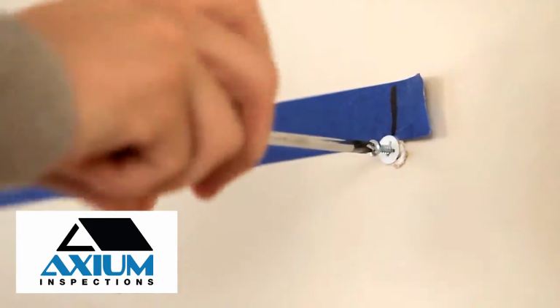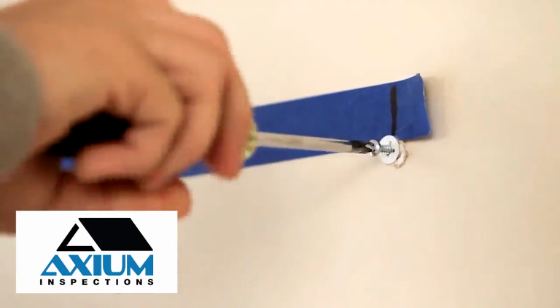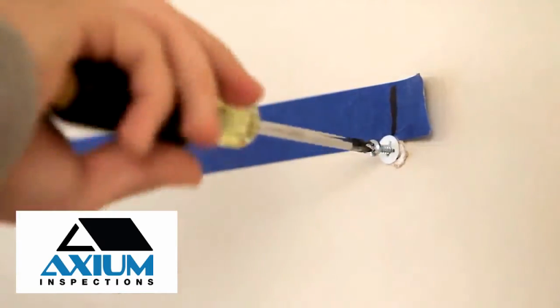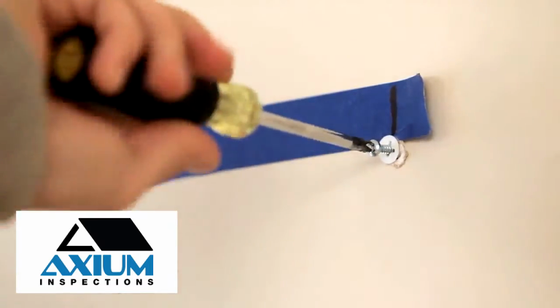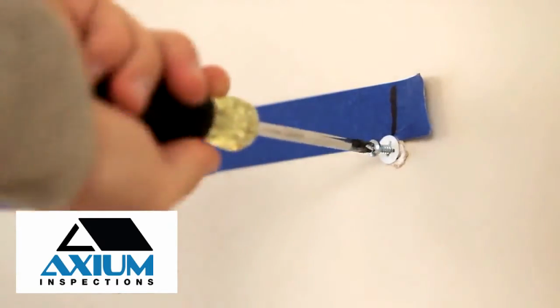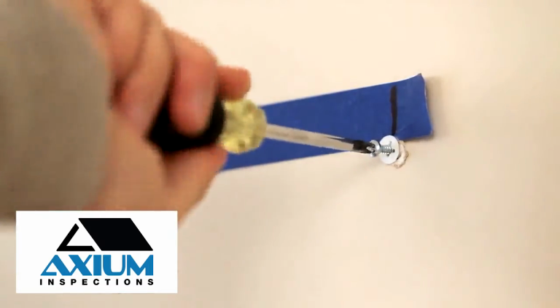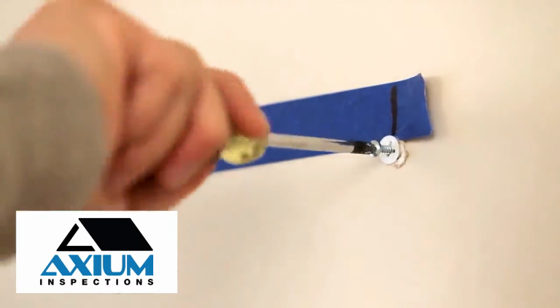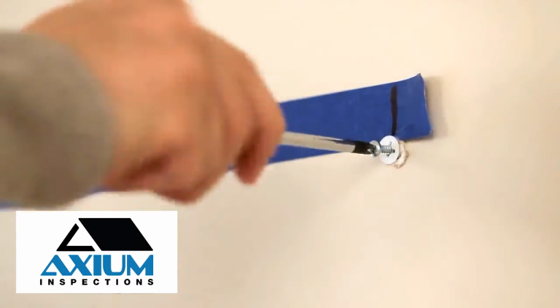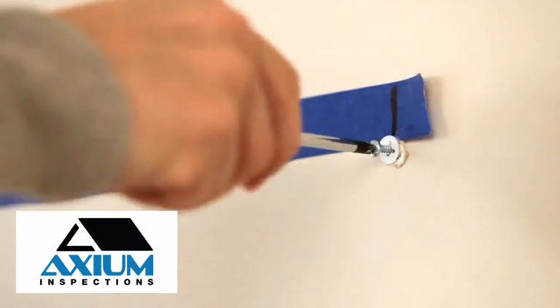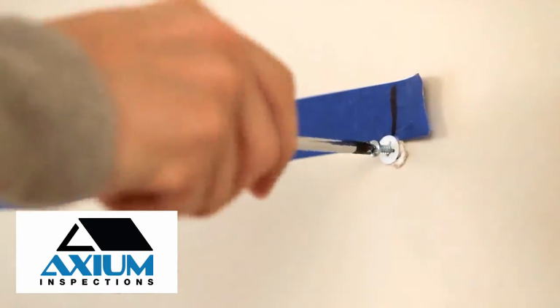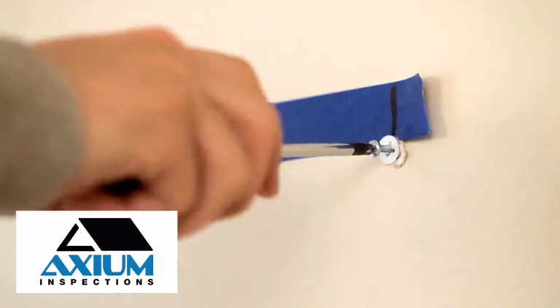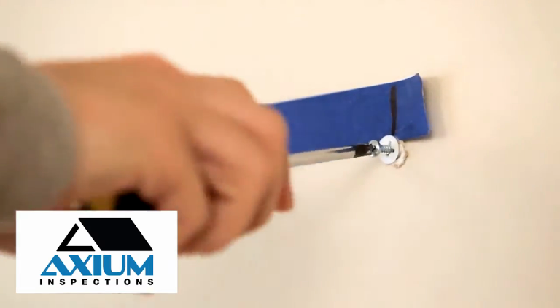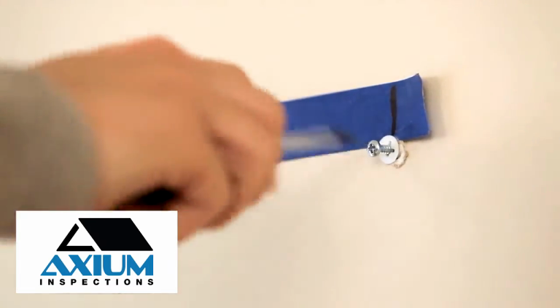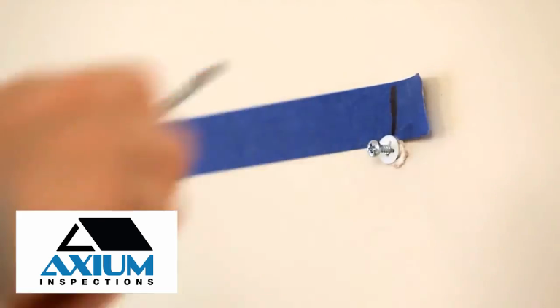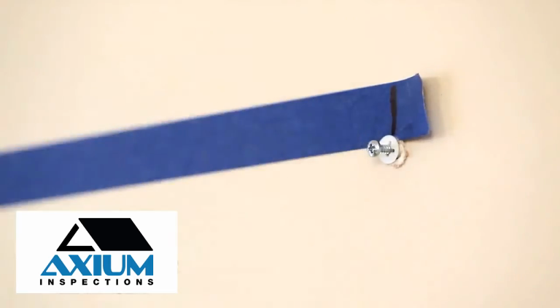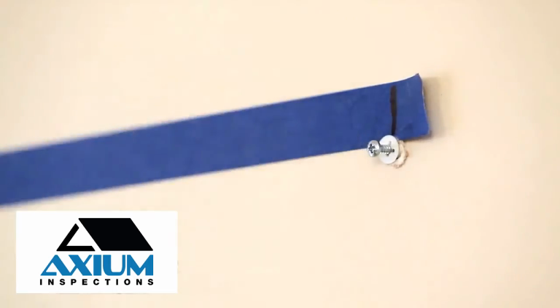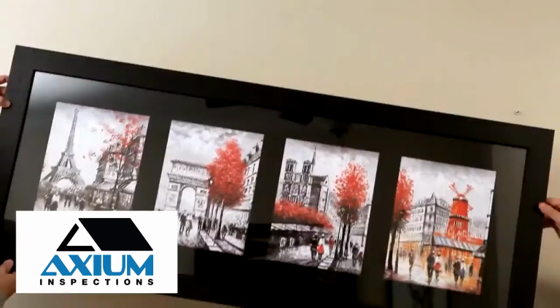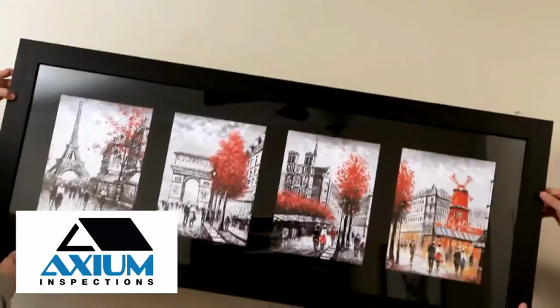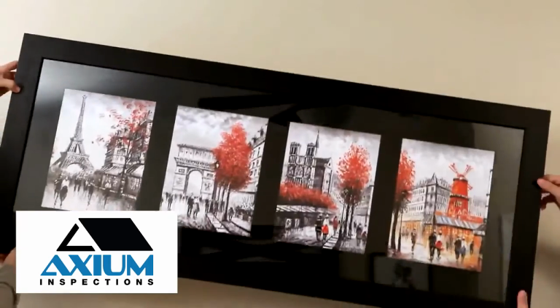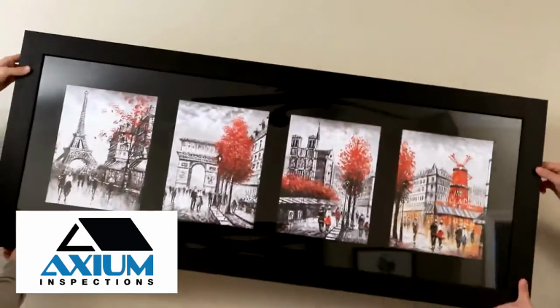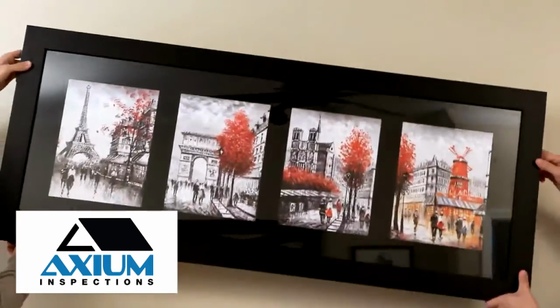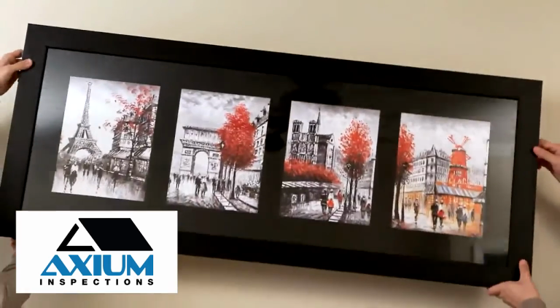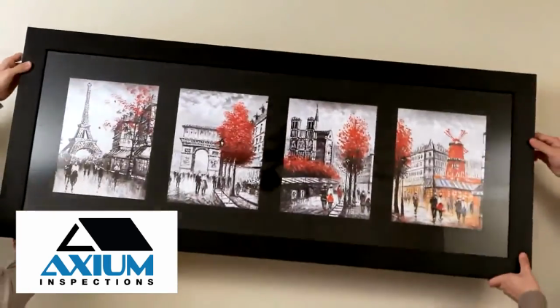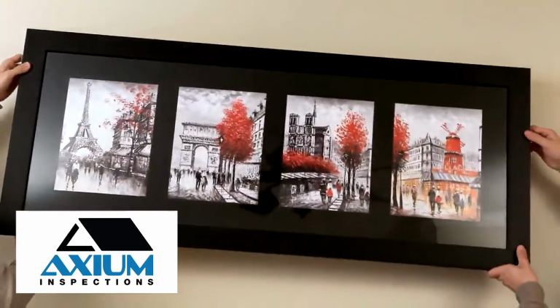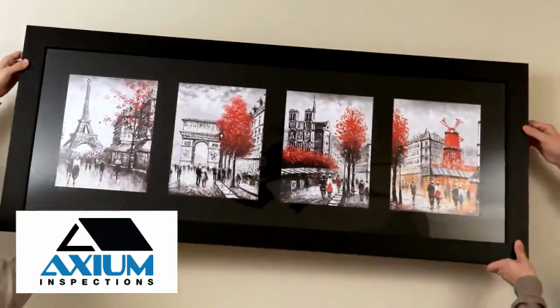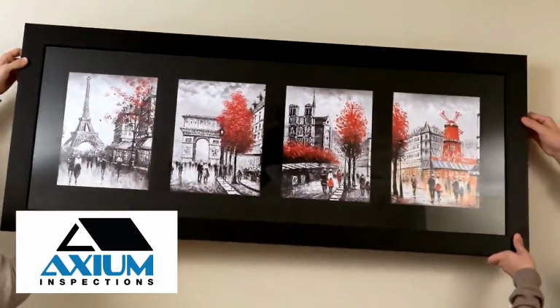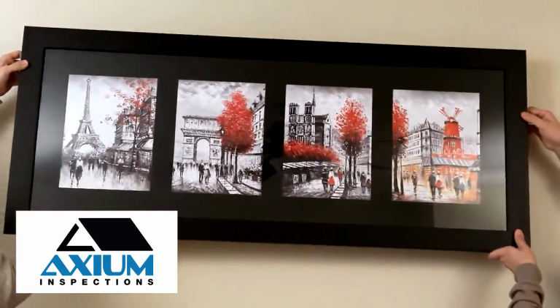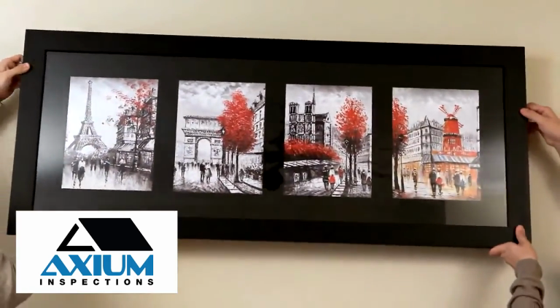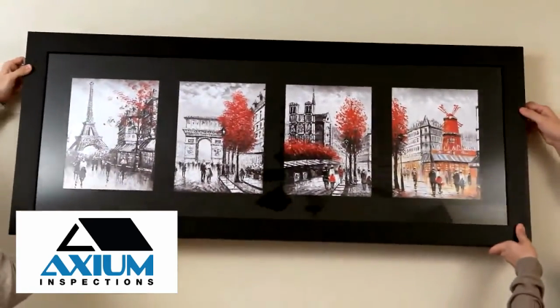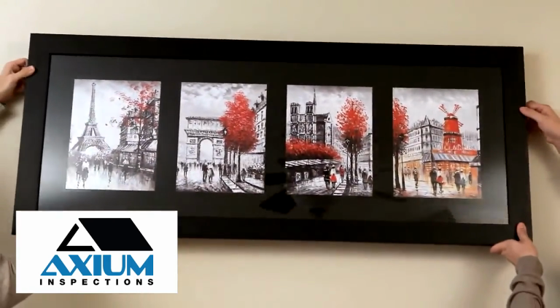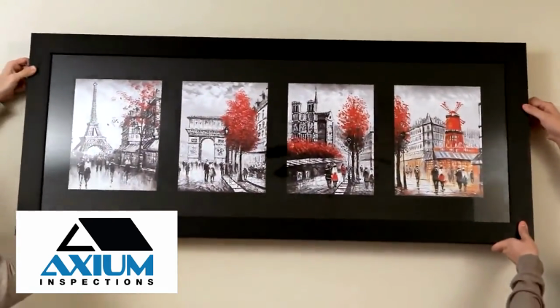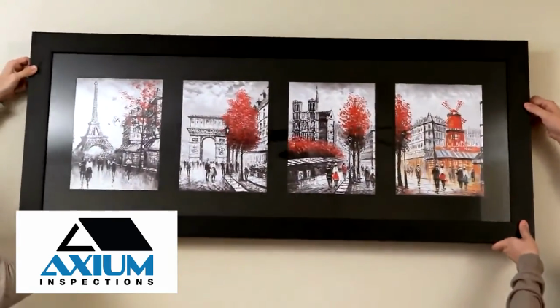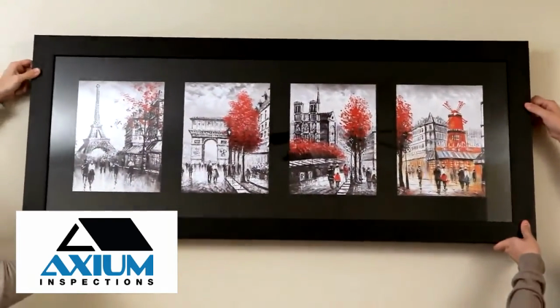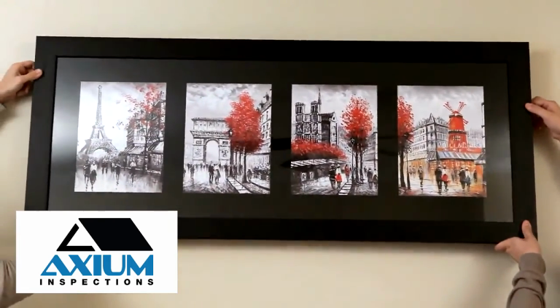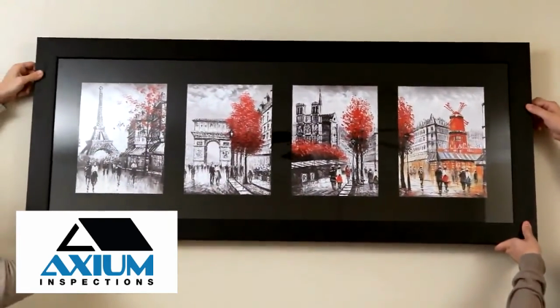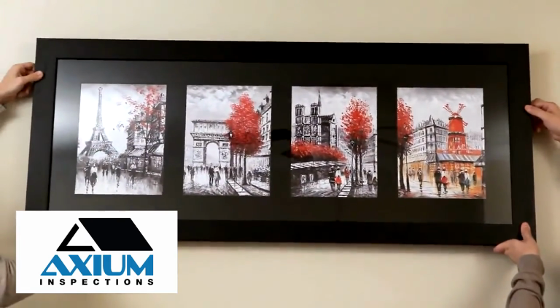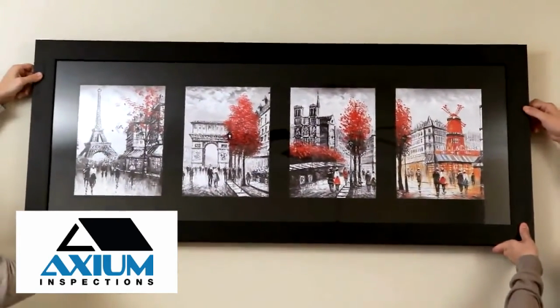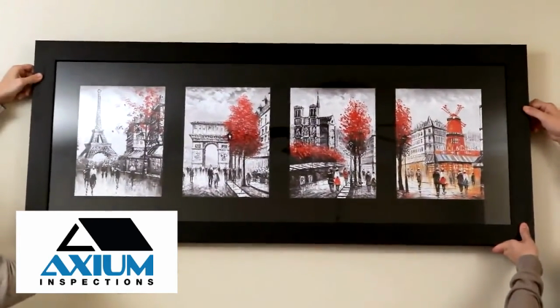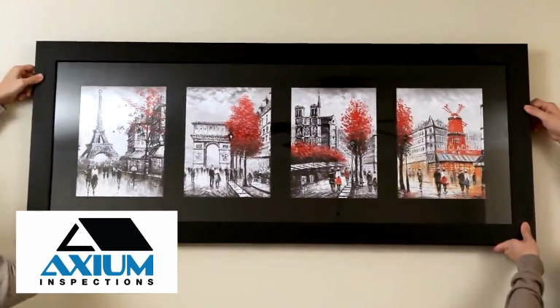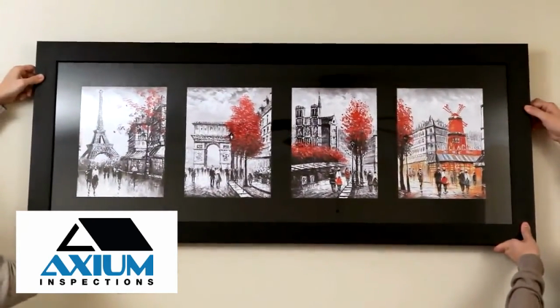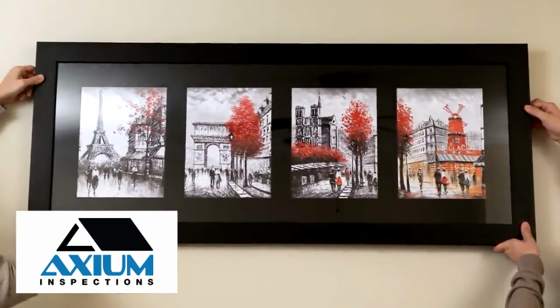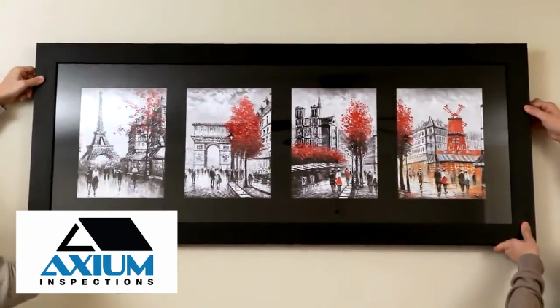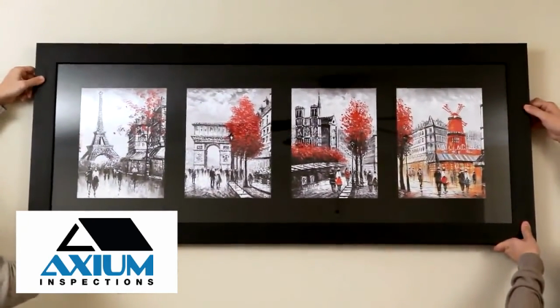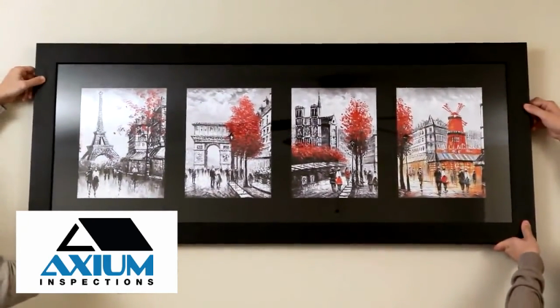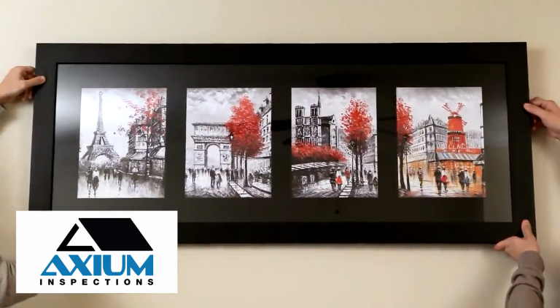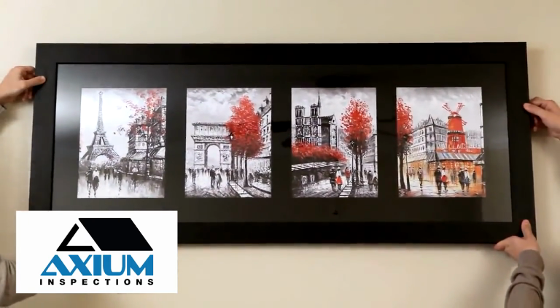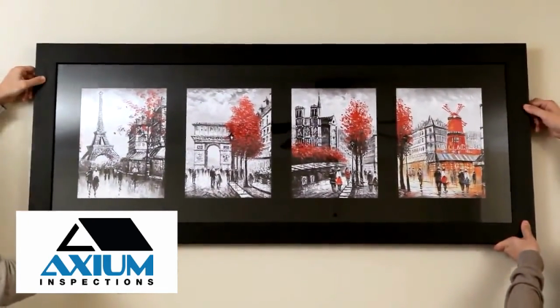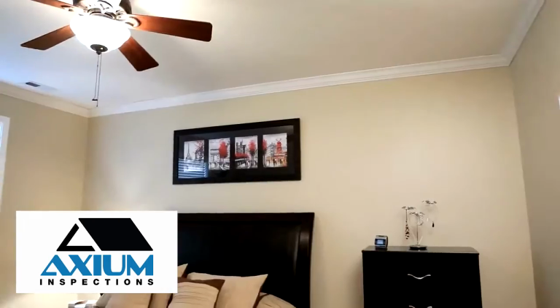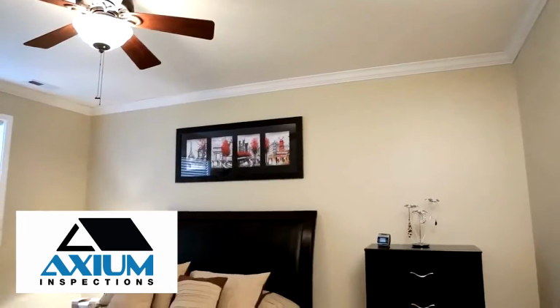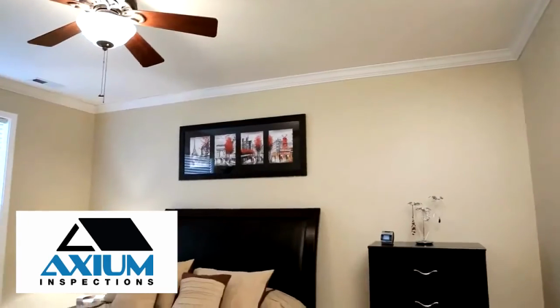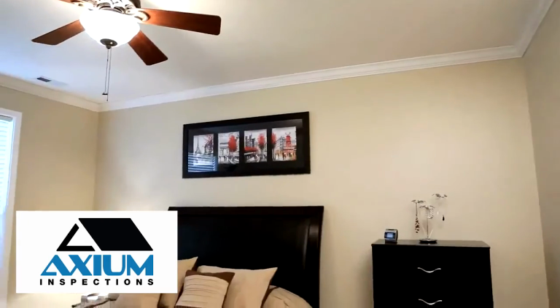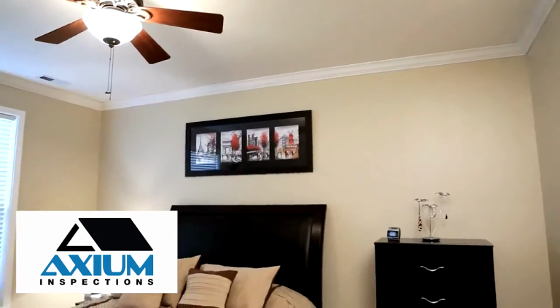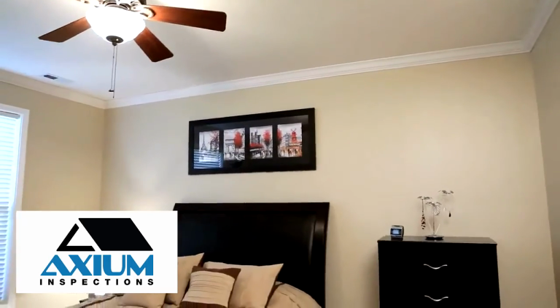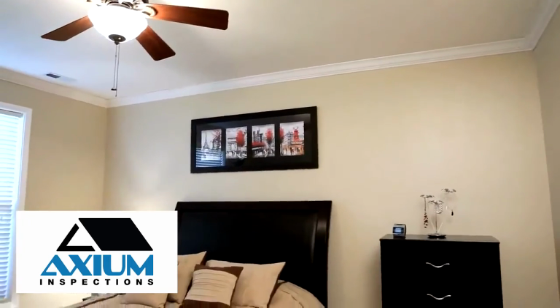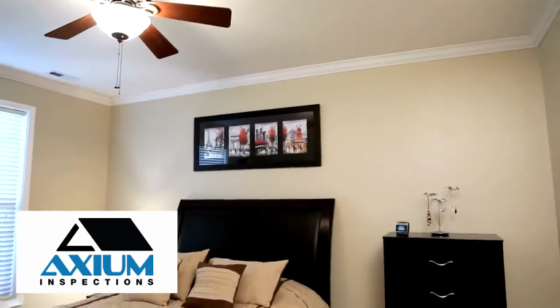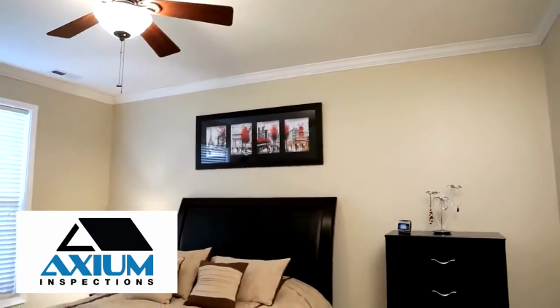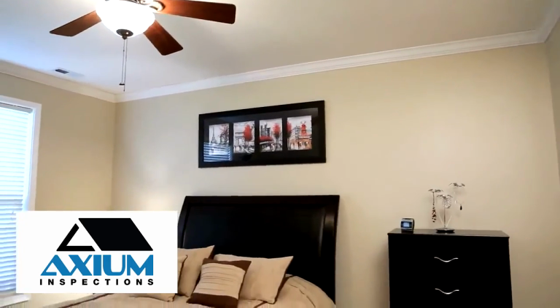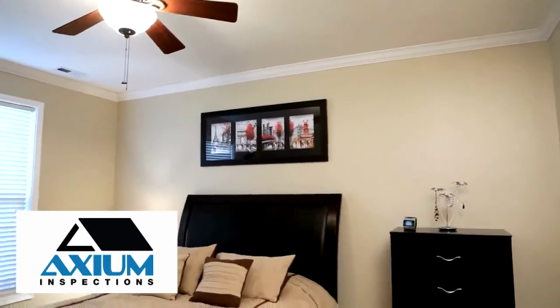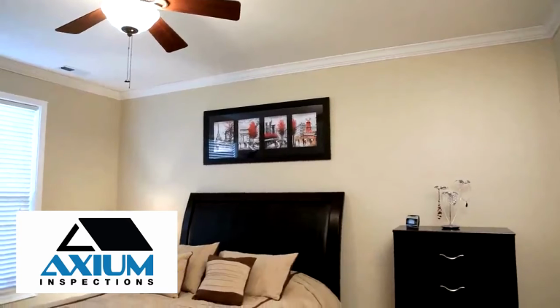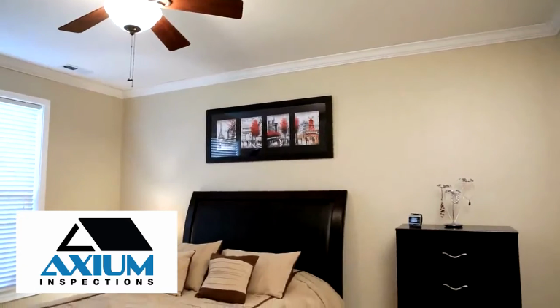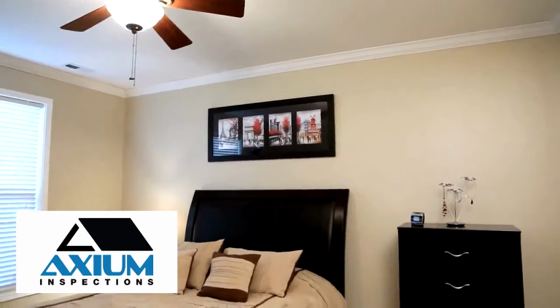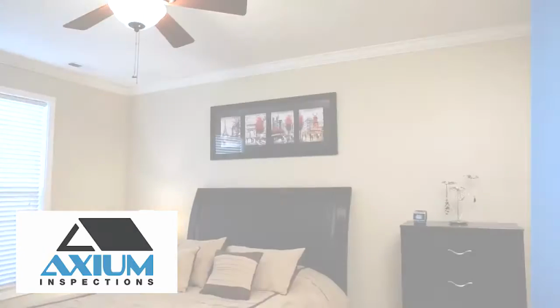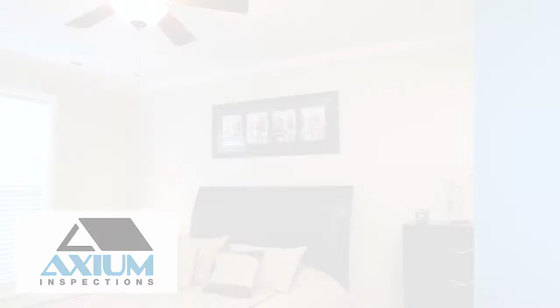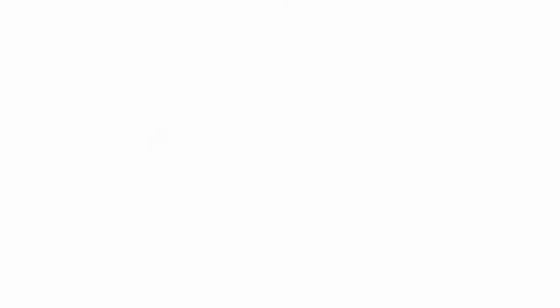With your hardware properly installed, the last step is easy. Simply place your picture on the hardware and it will be secure and perfectly level.